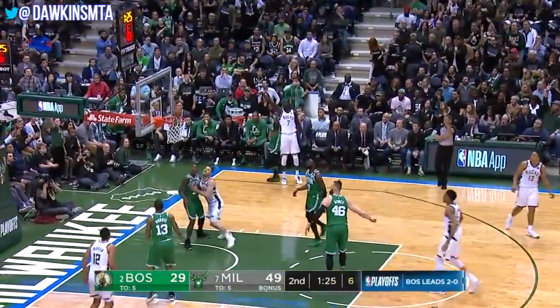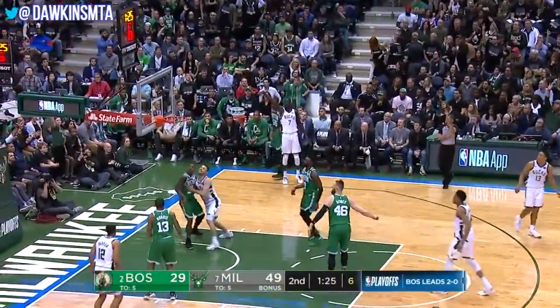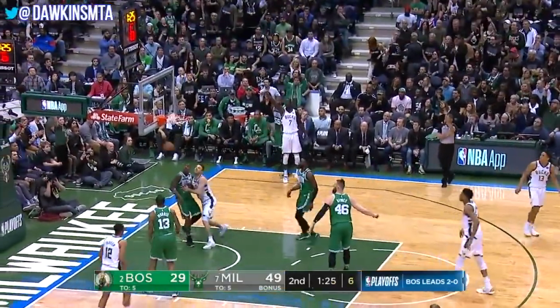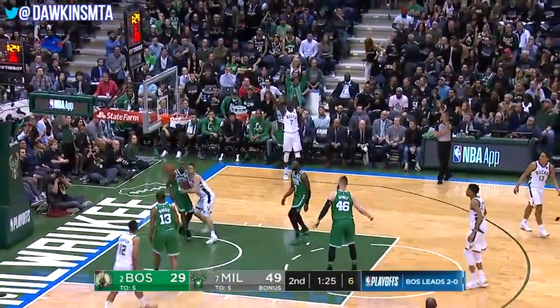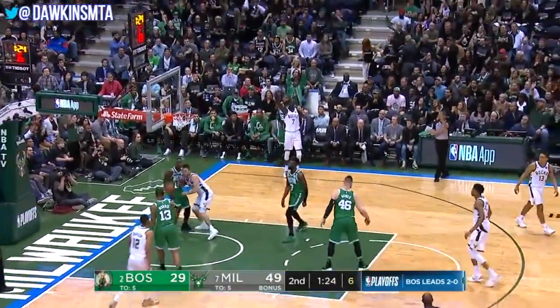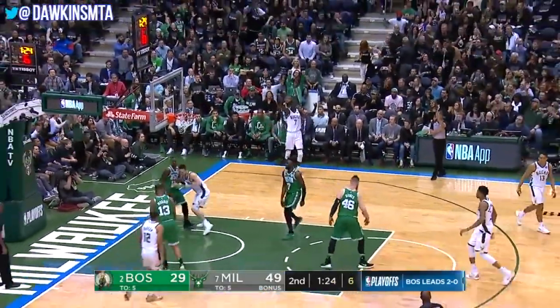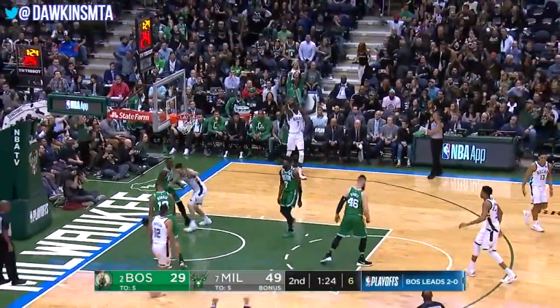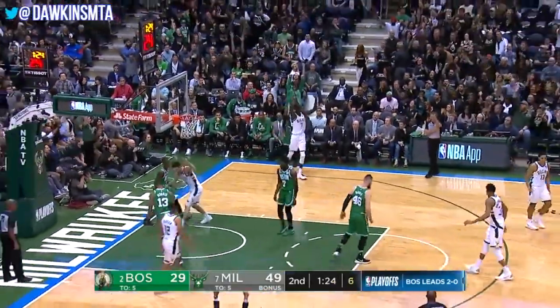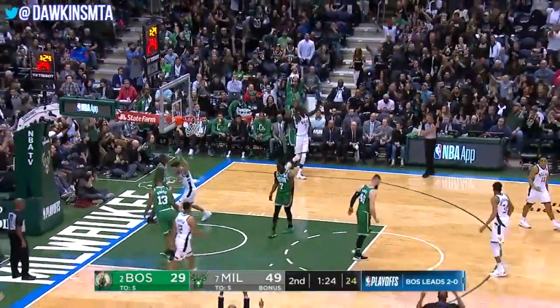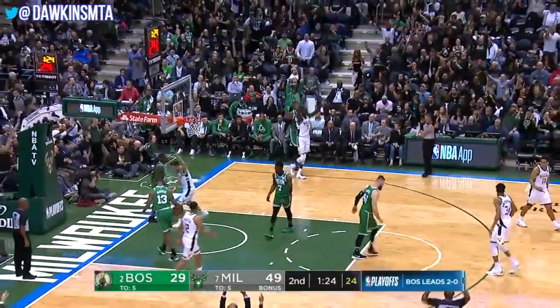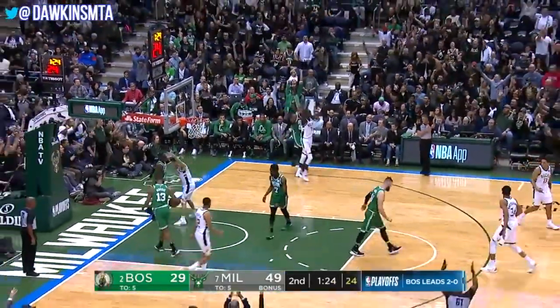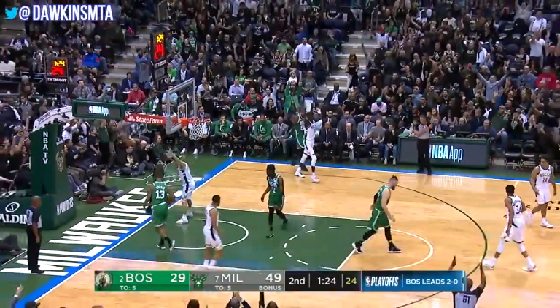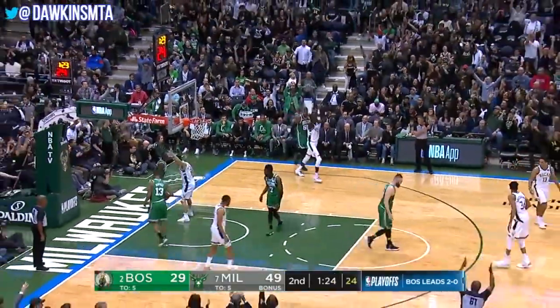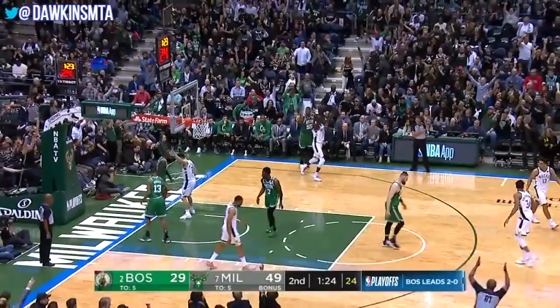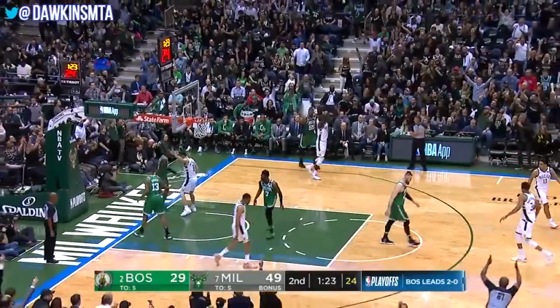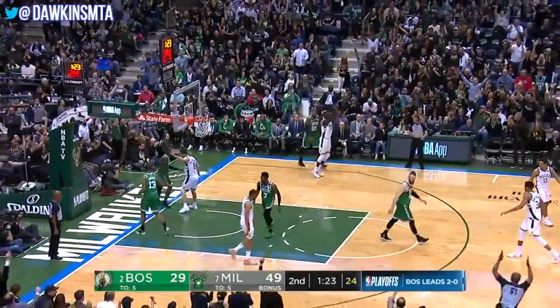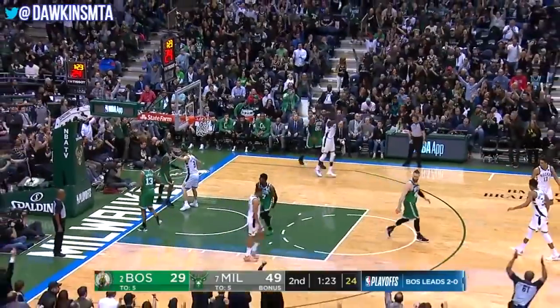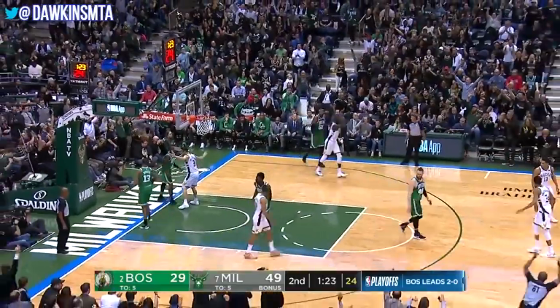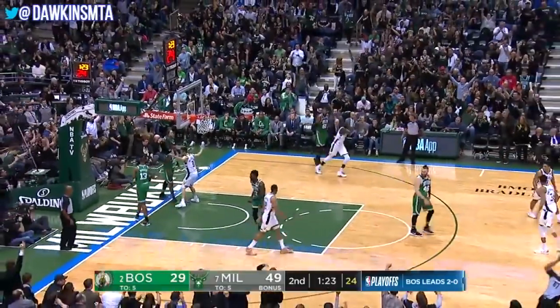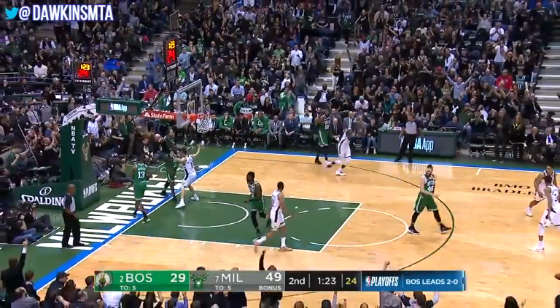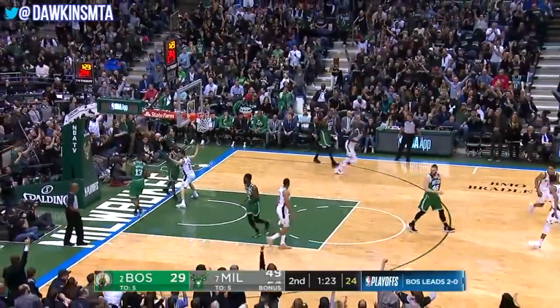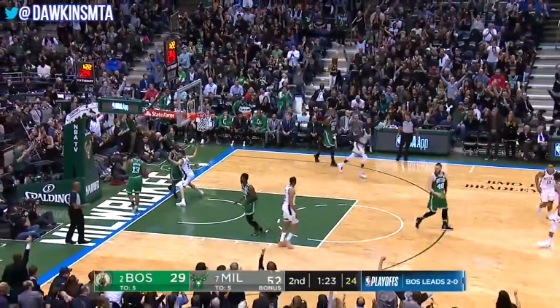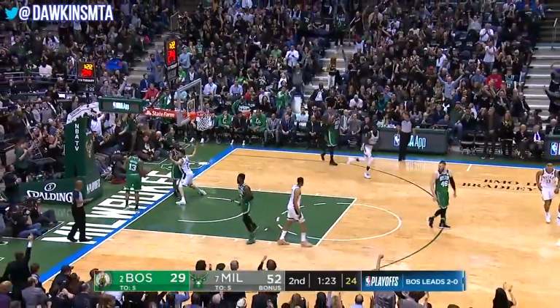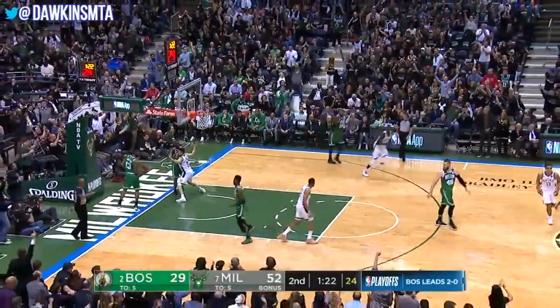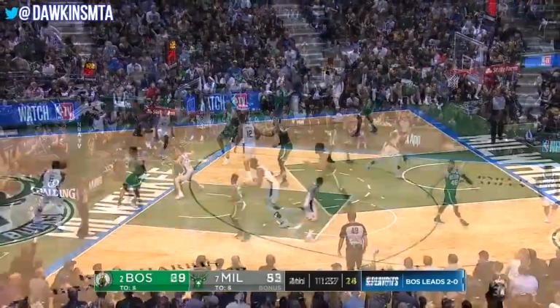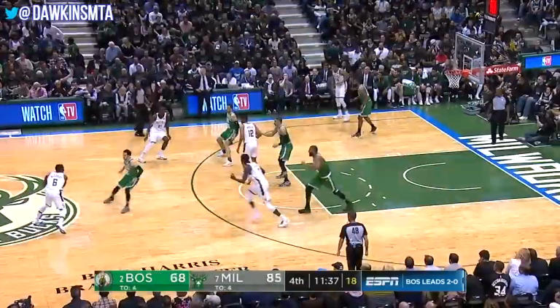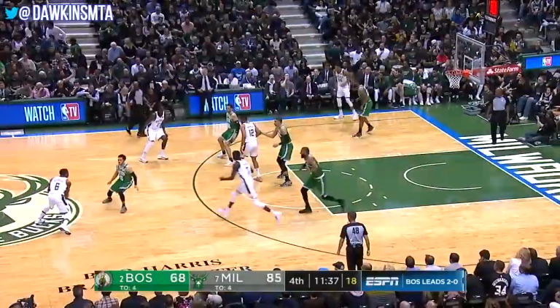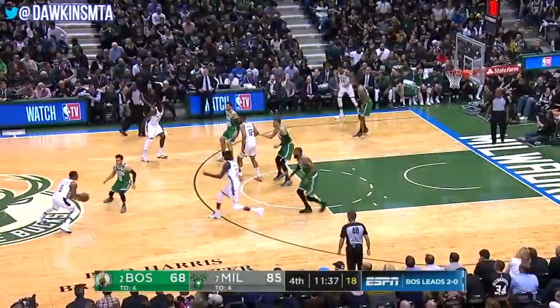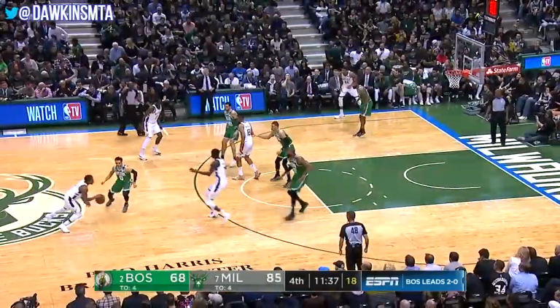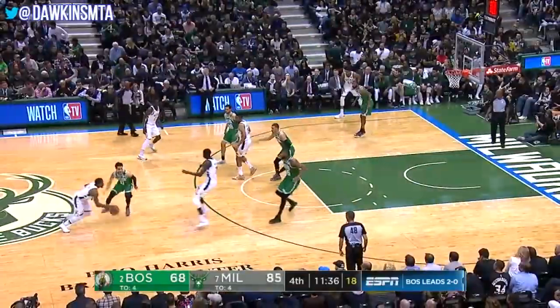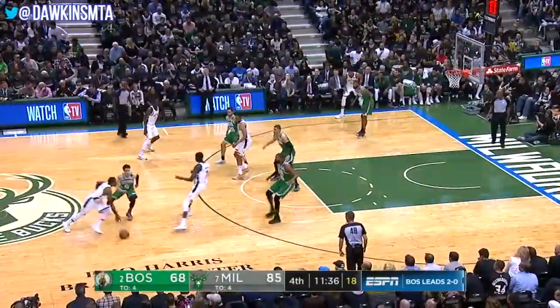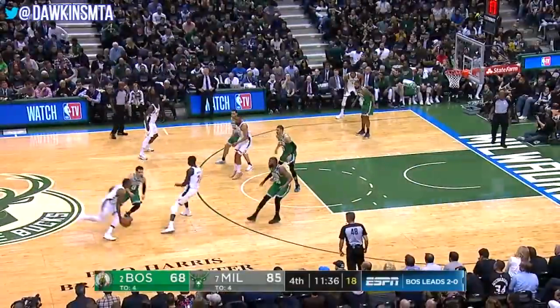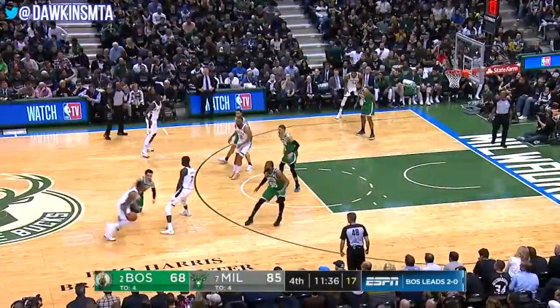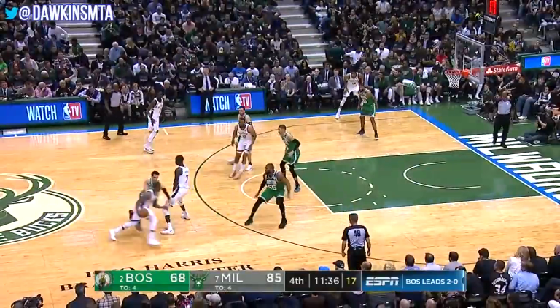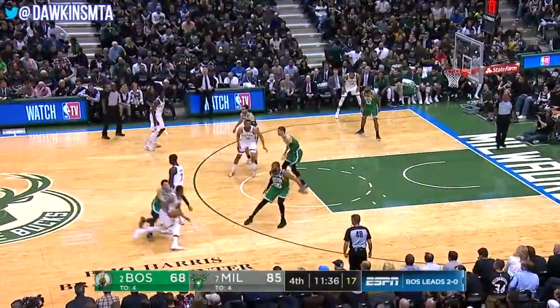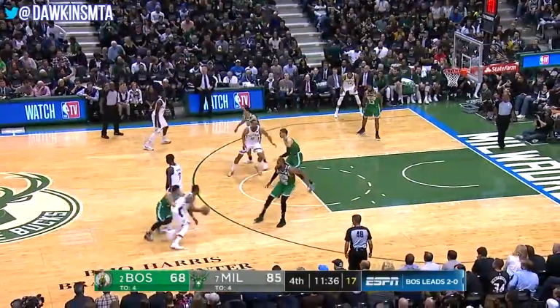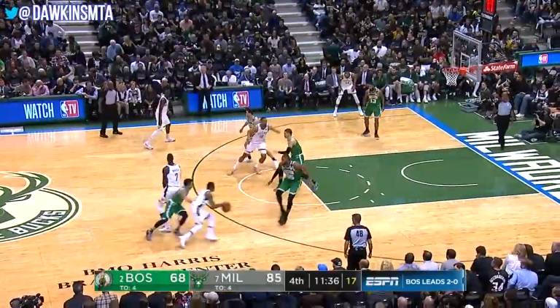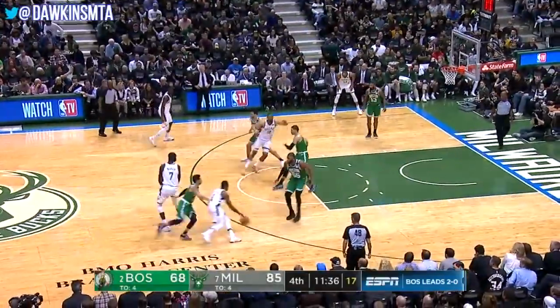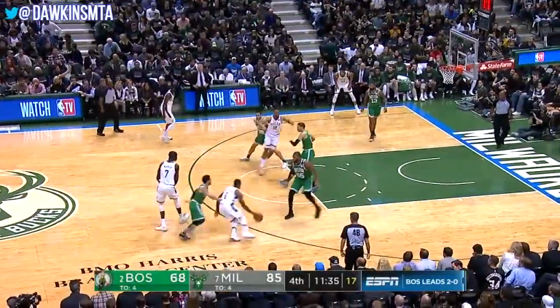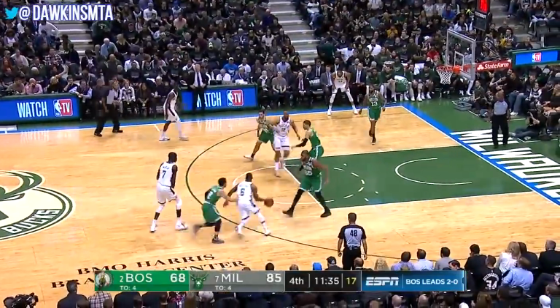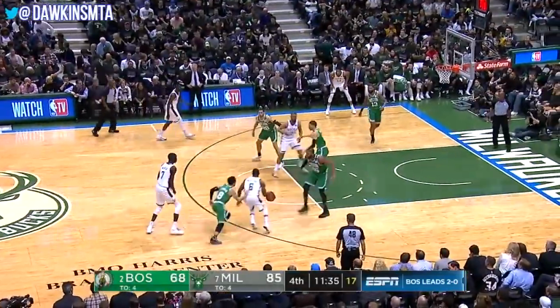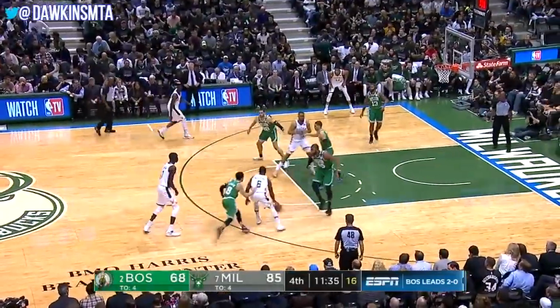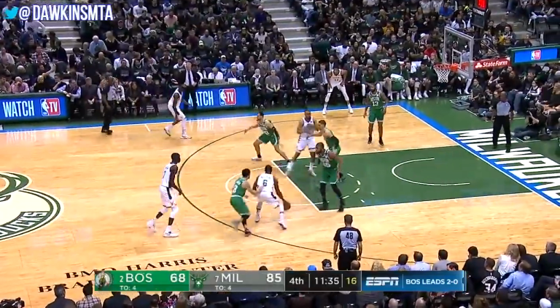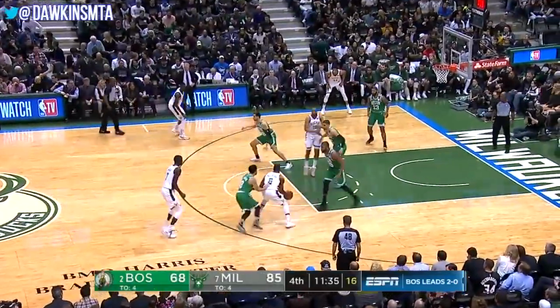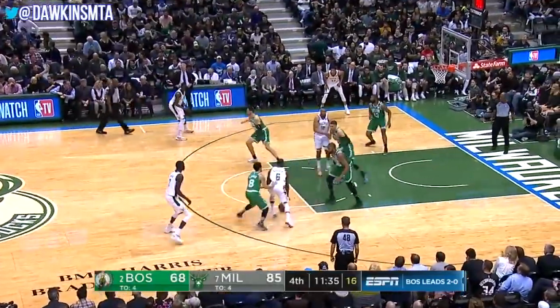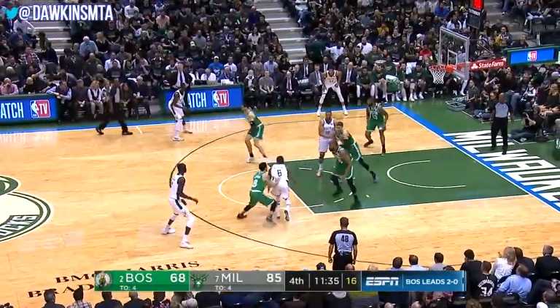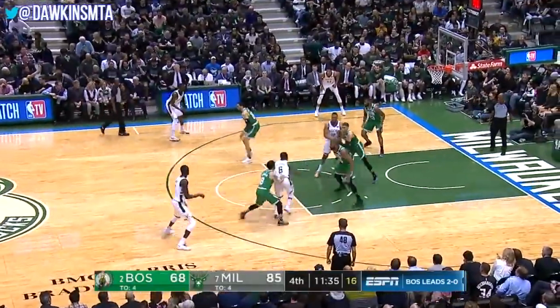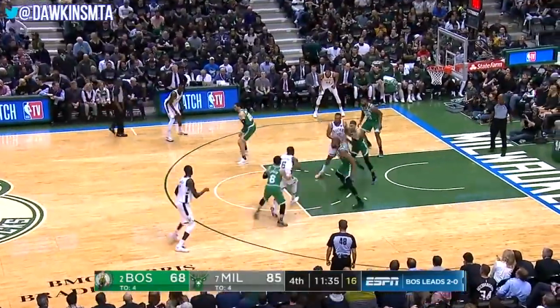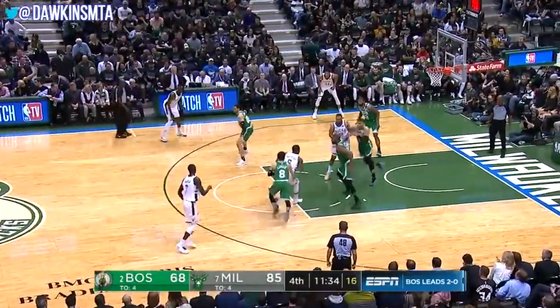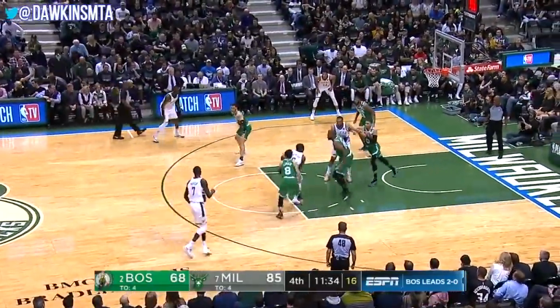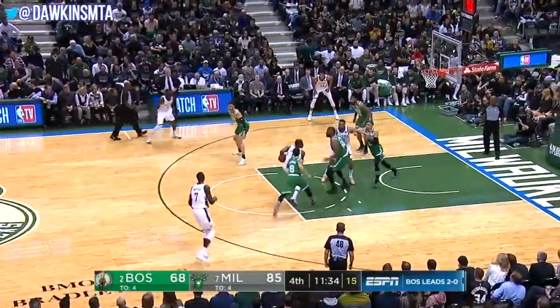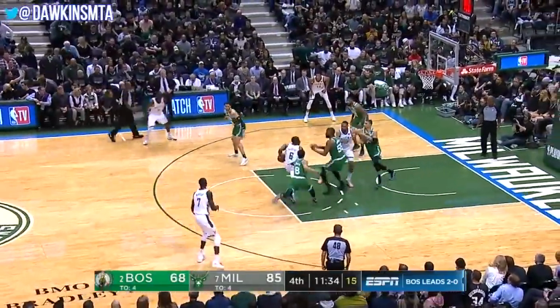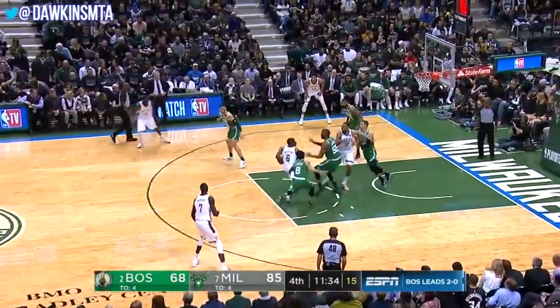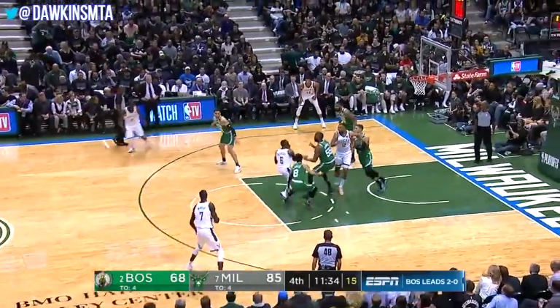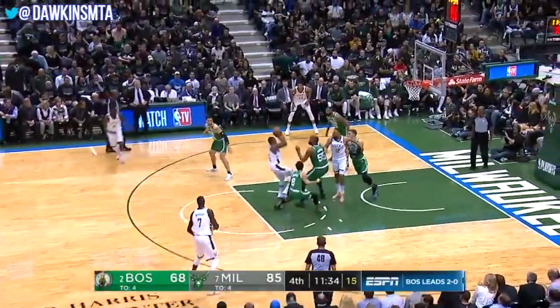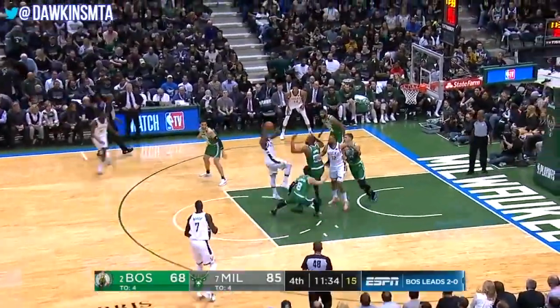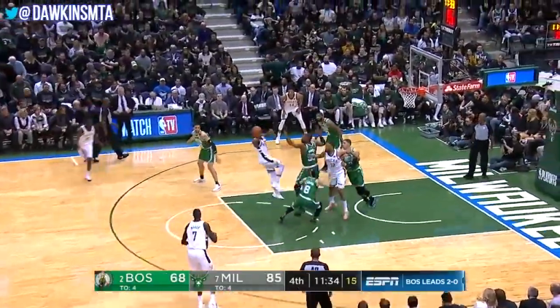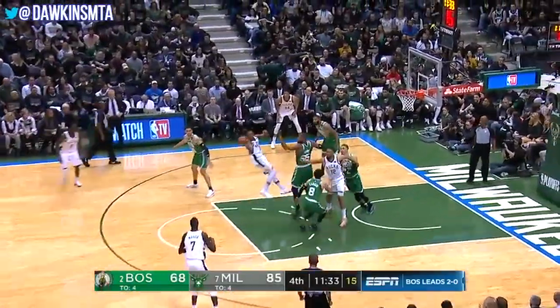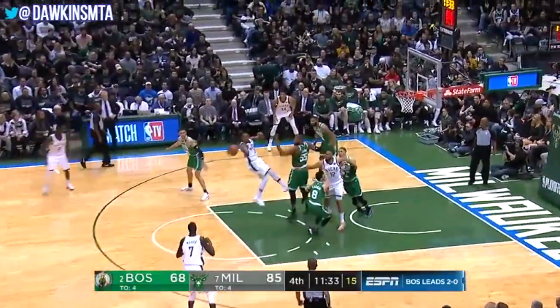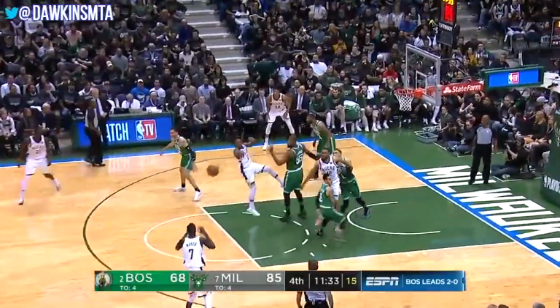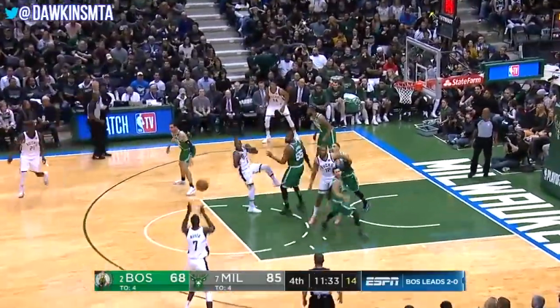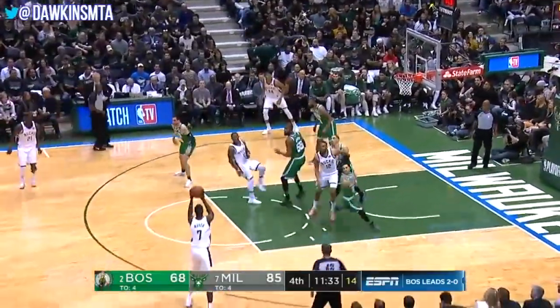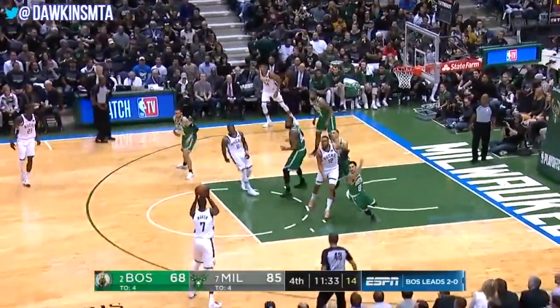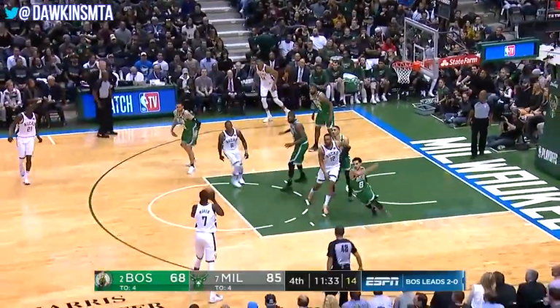Maker from deep — oh boy. Everything's falling tonight for the Milwaukee Bucks.